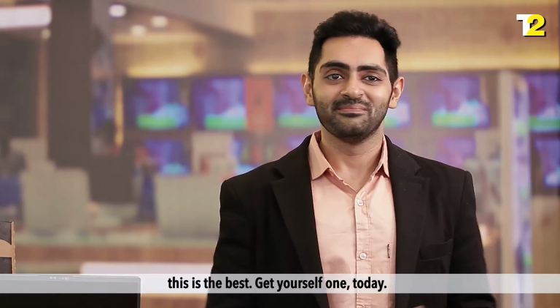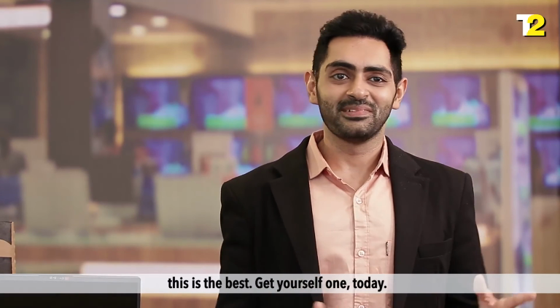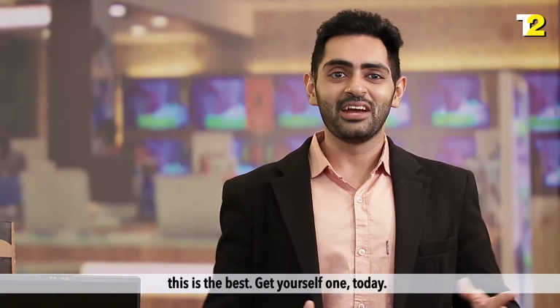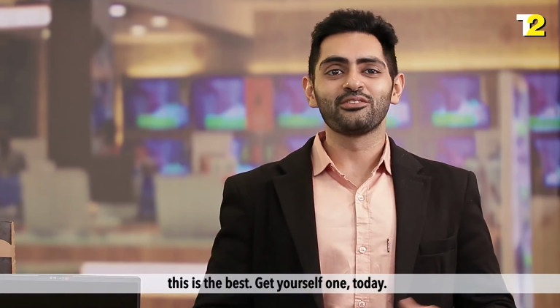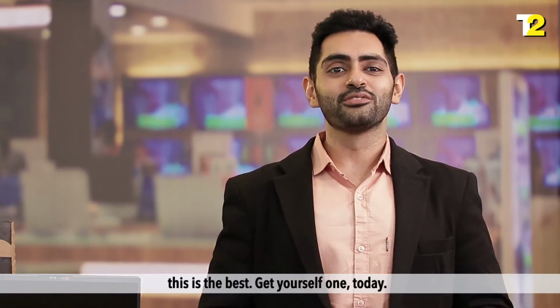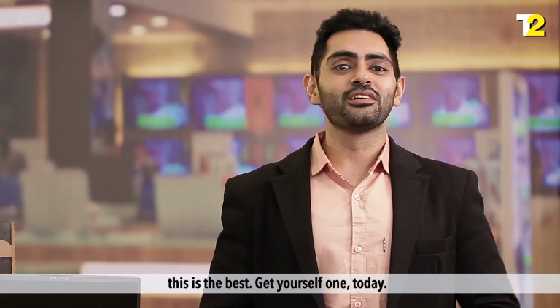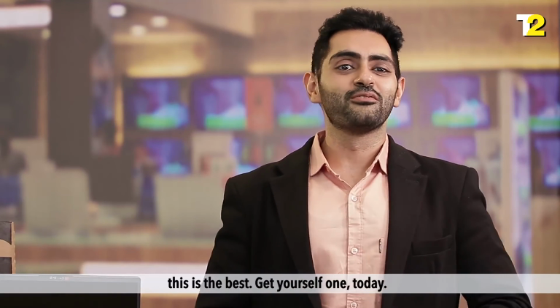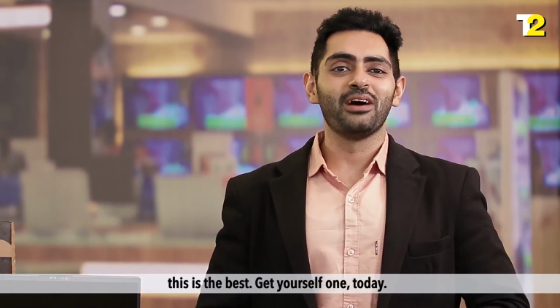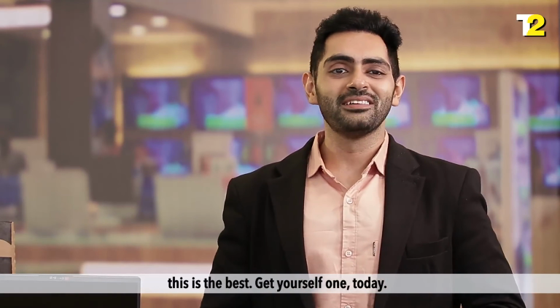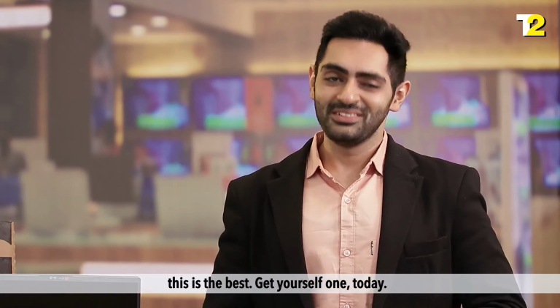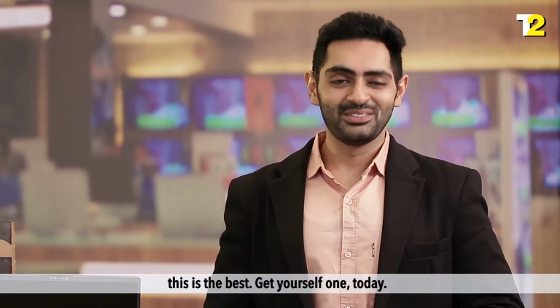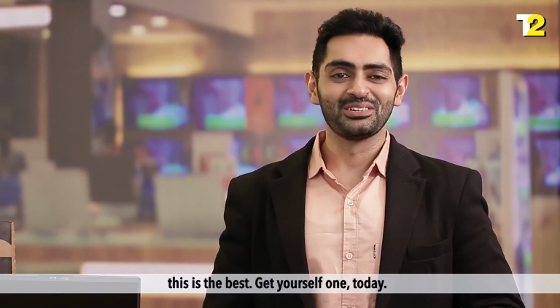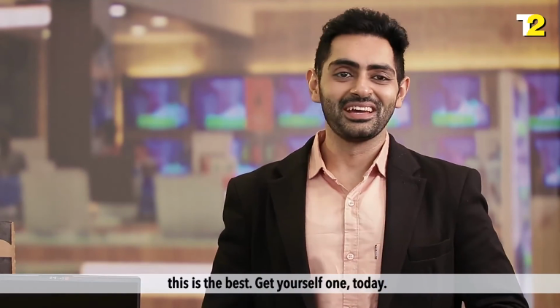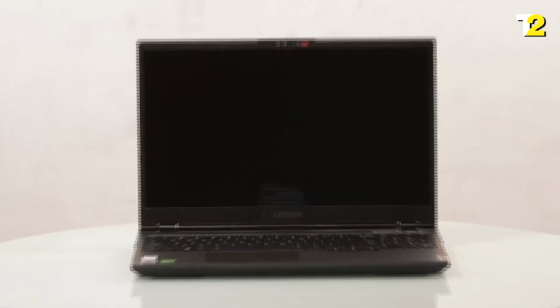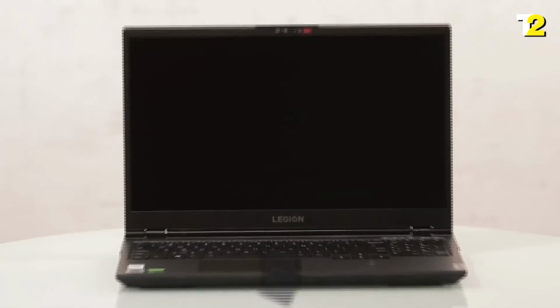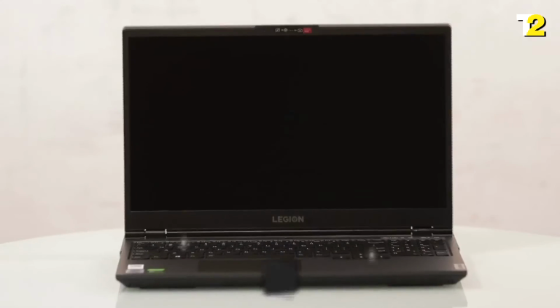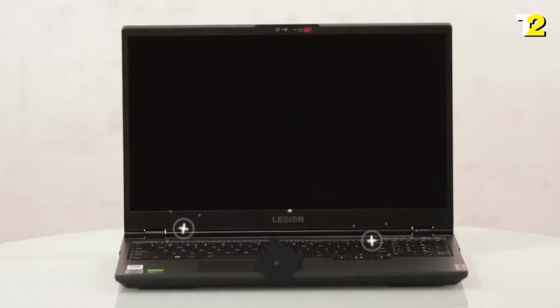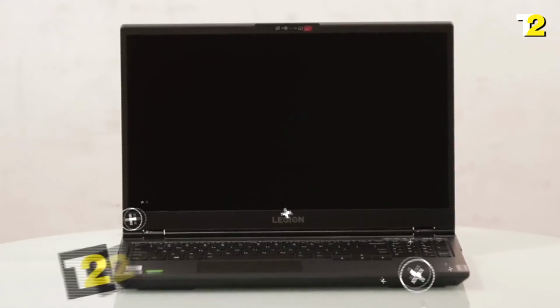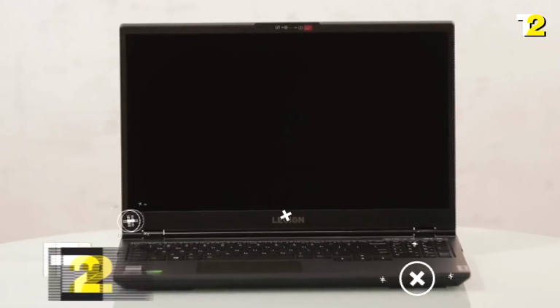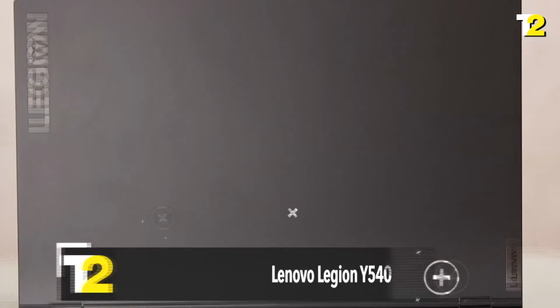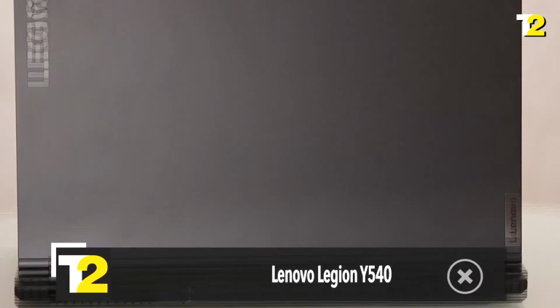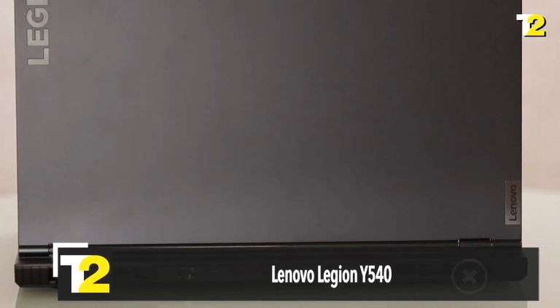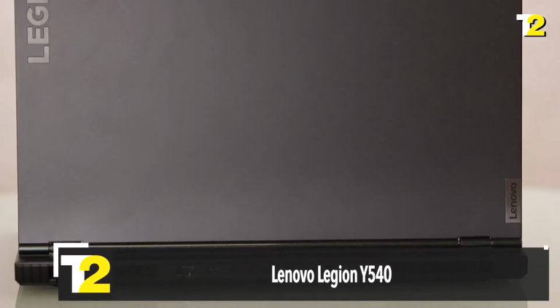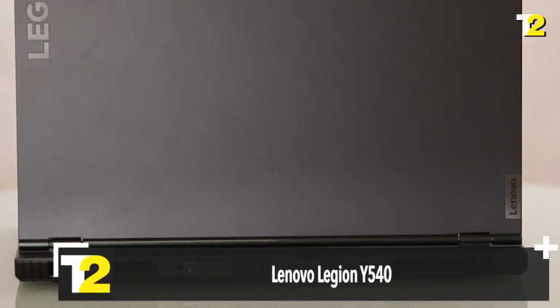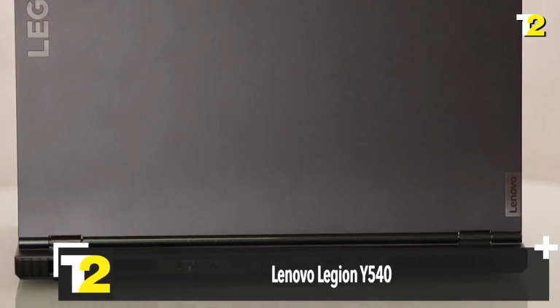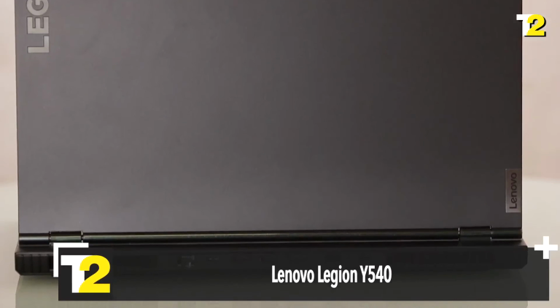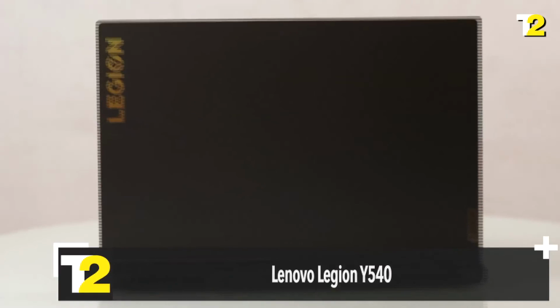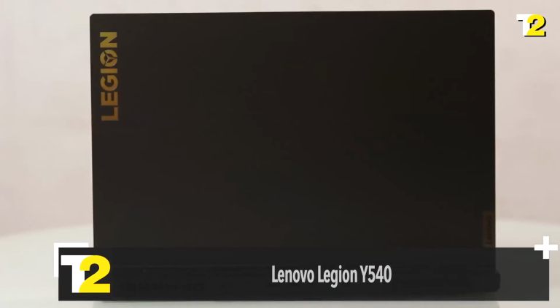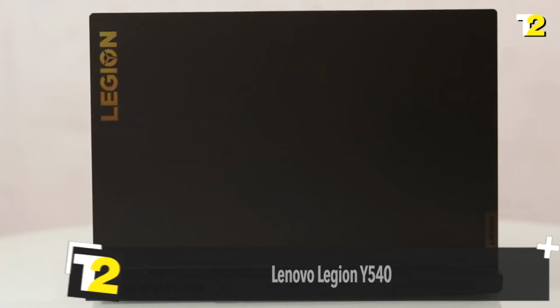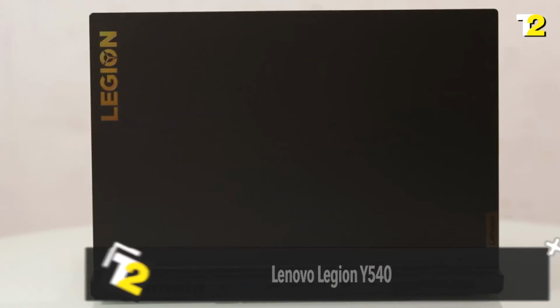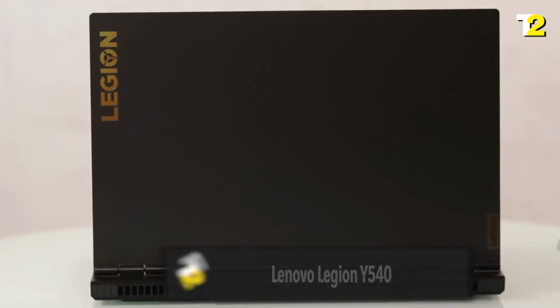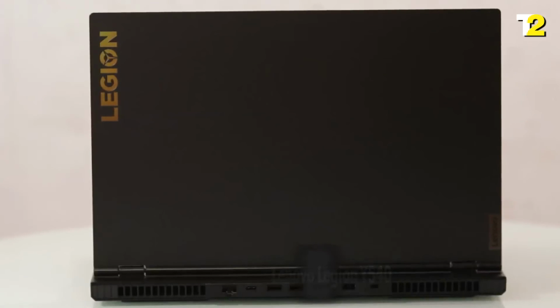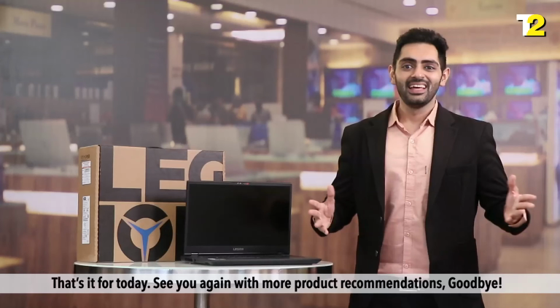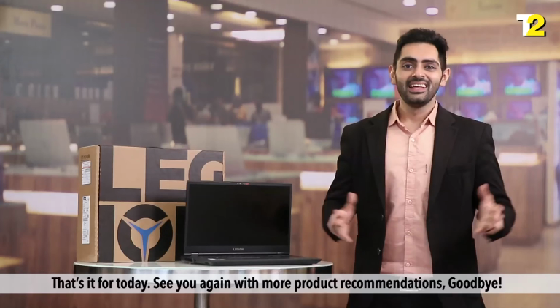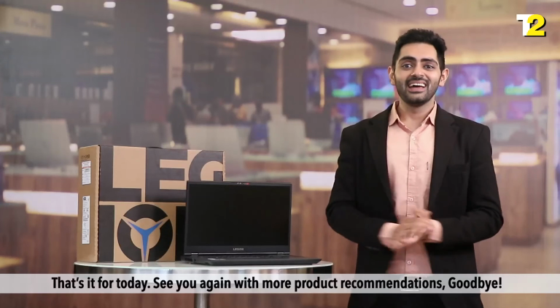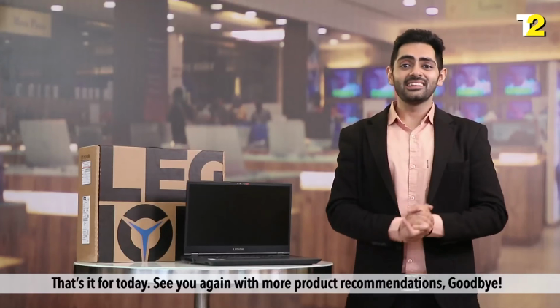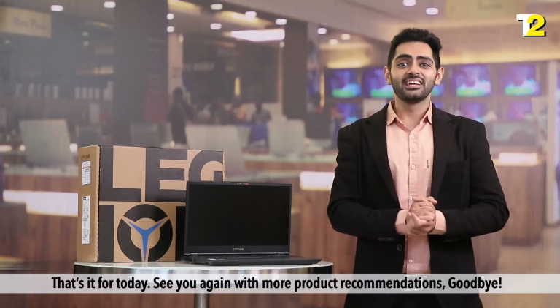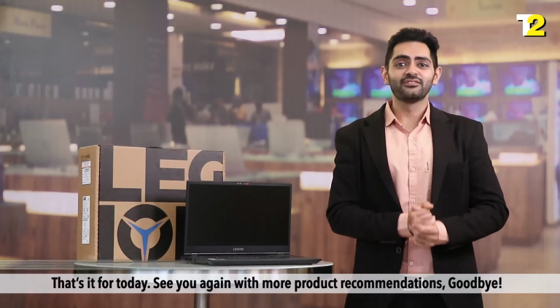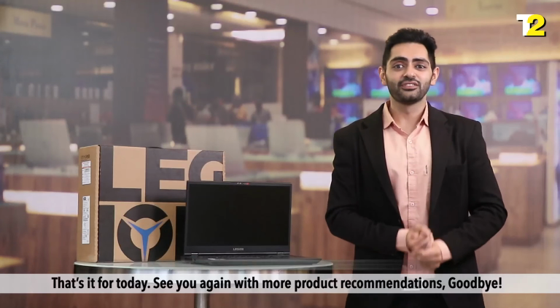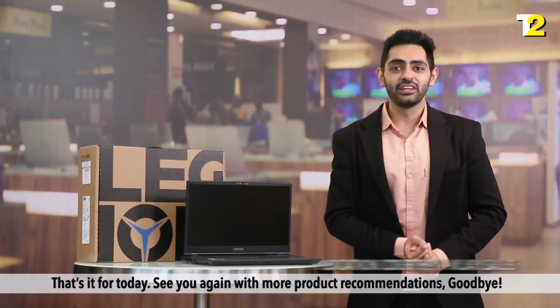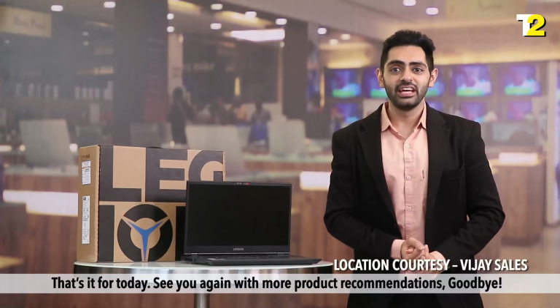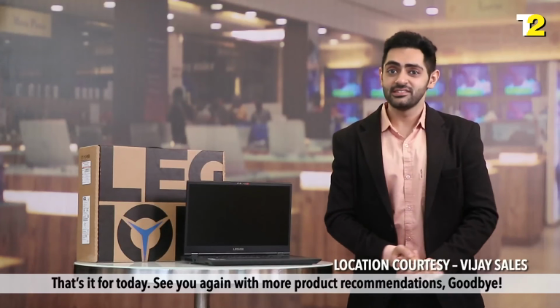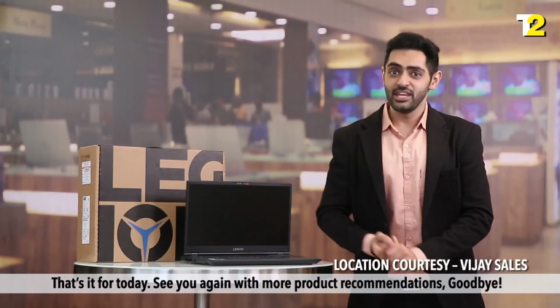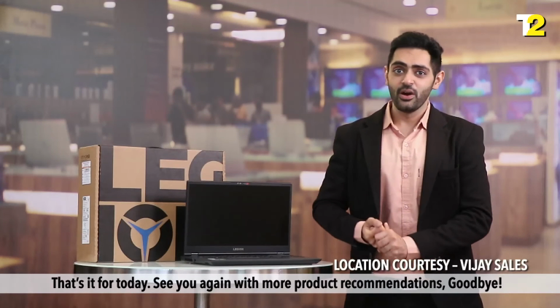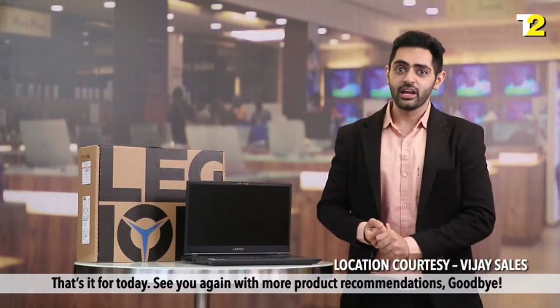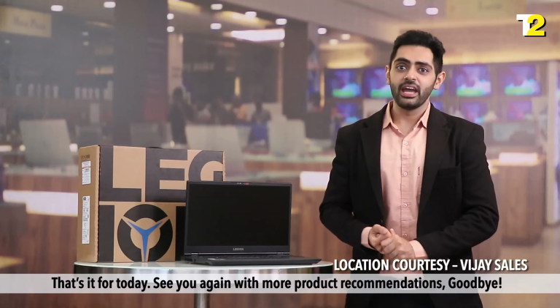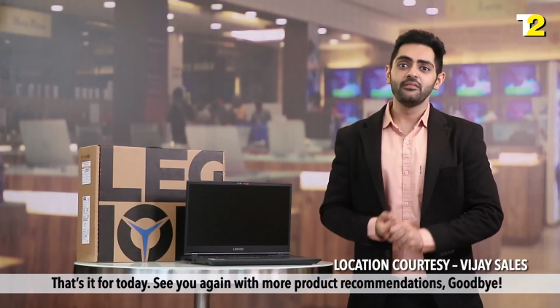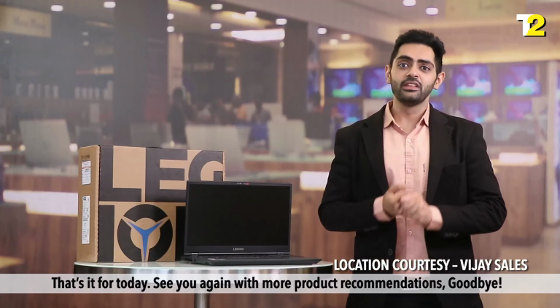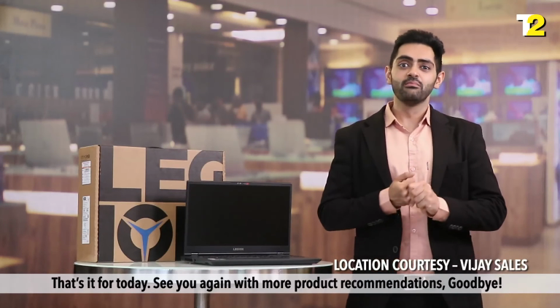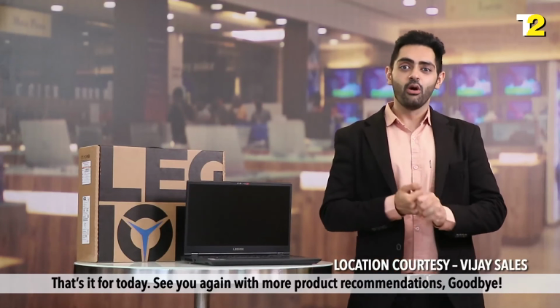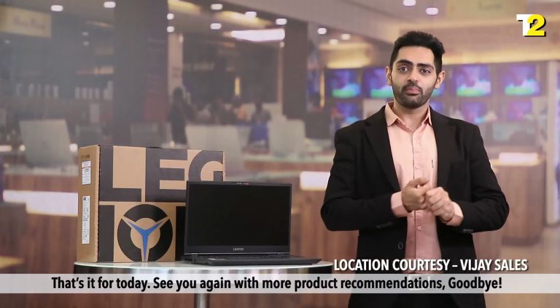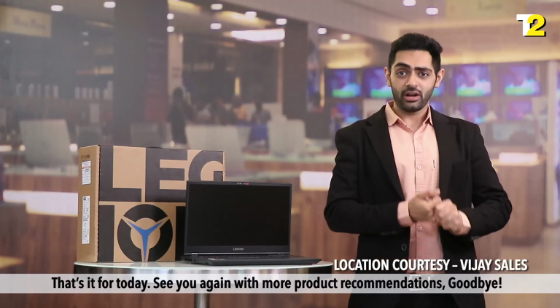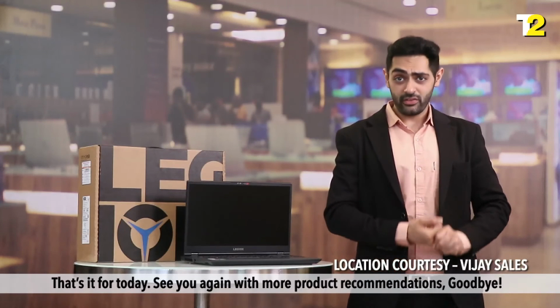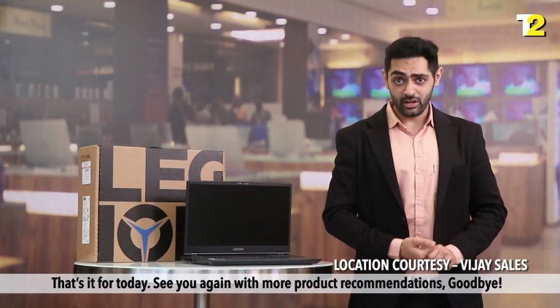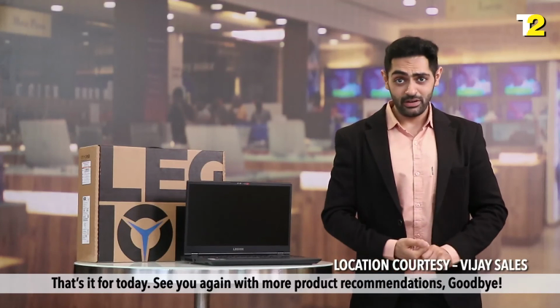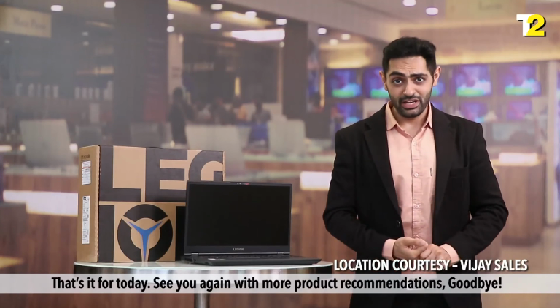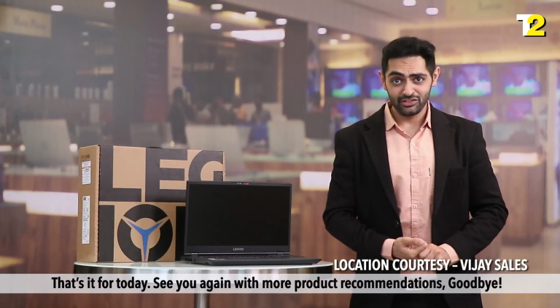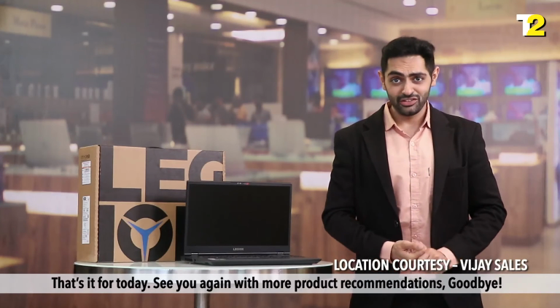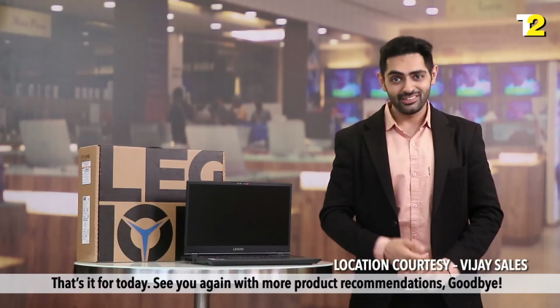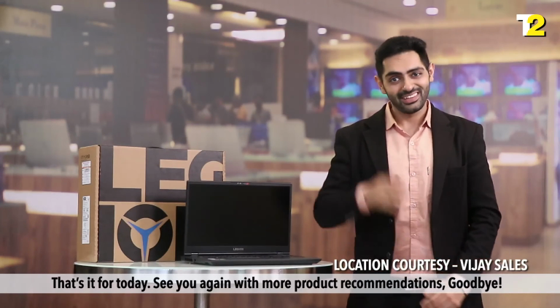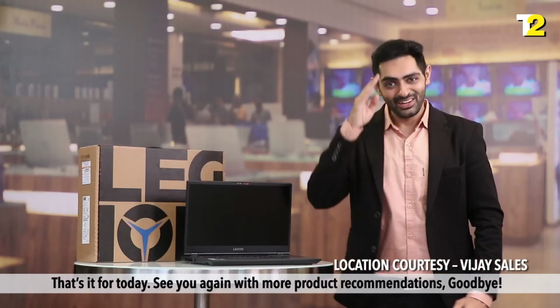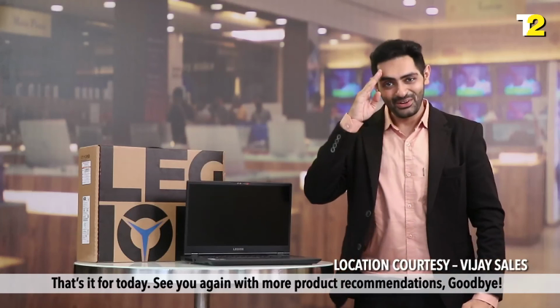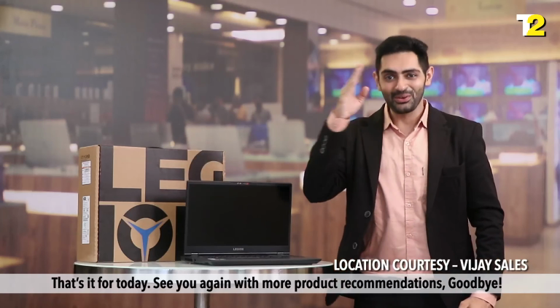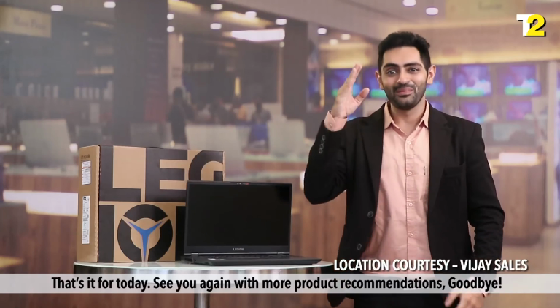Get yourself one today. That's it for today. See you again with more product recommendations. Goodbye.